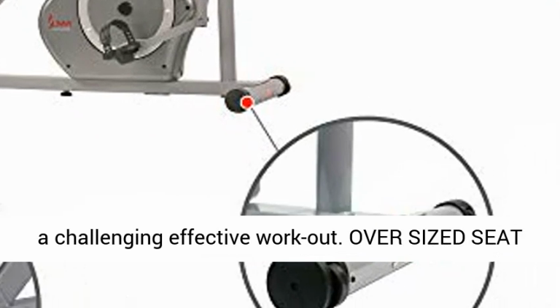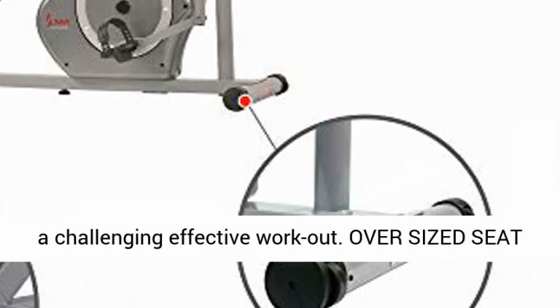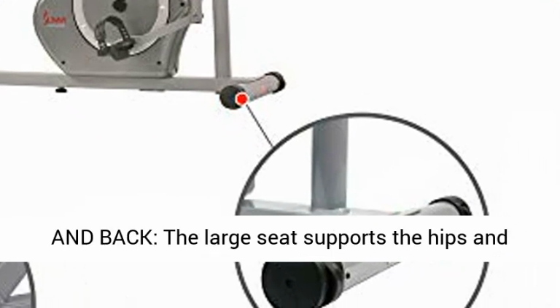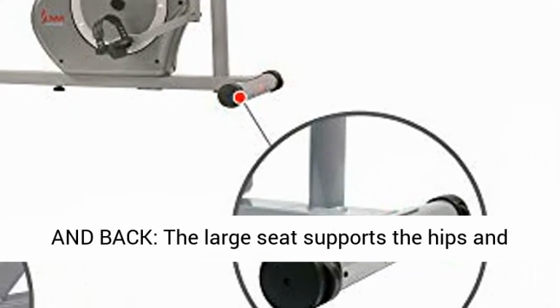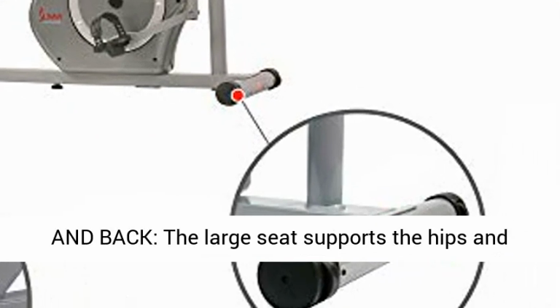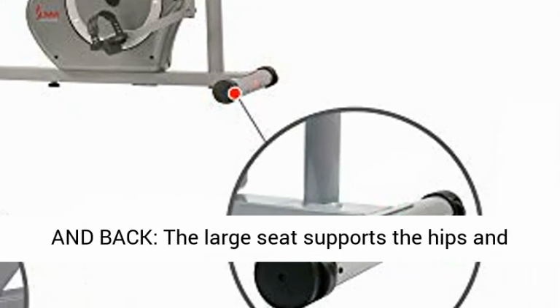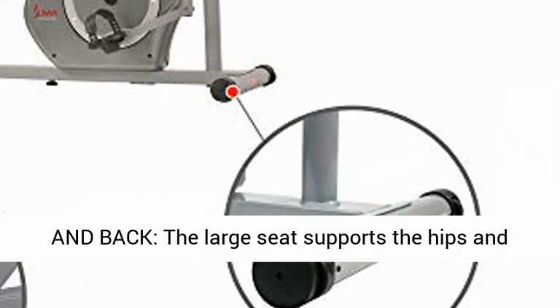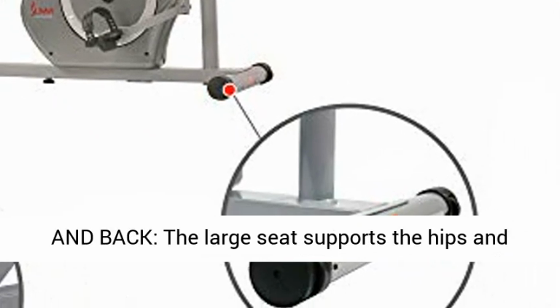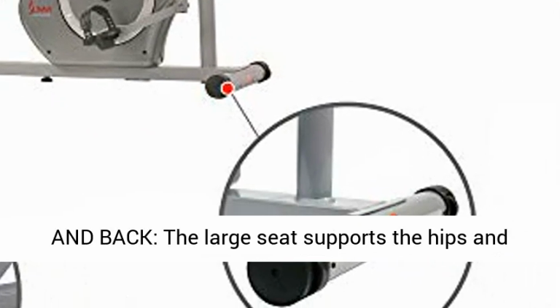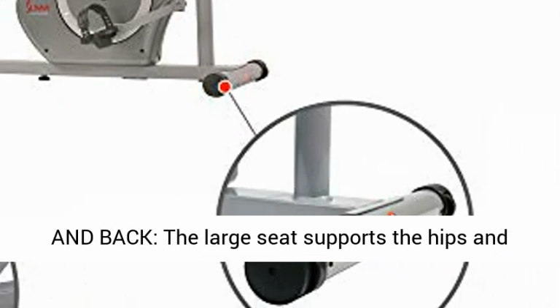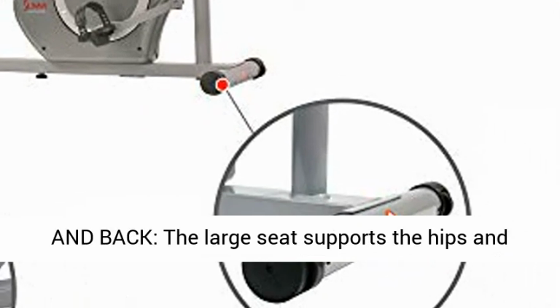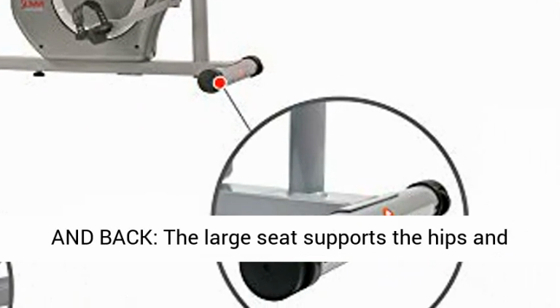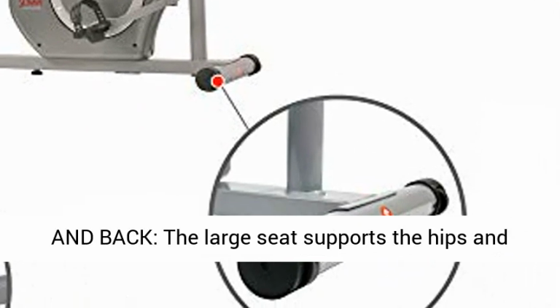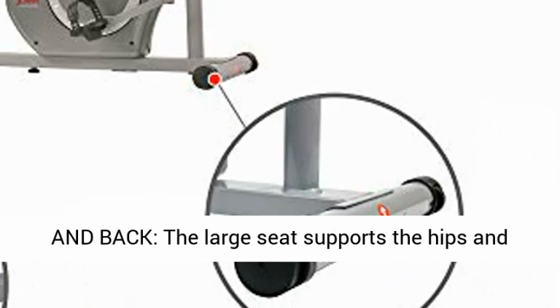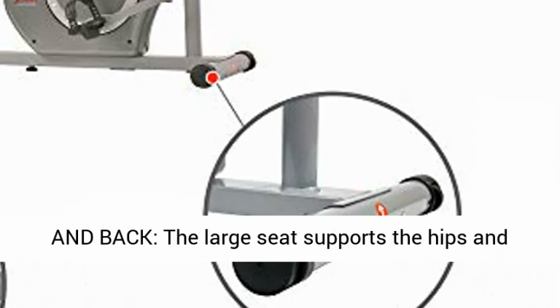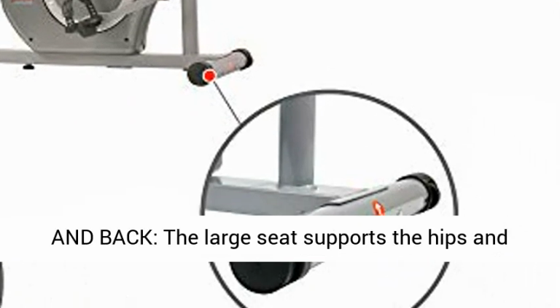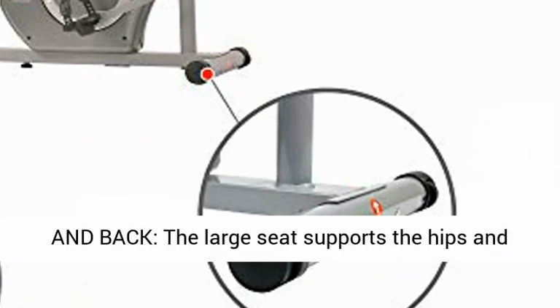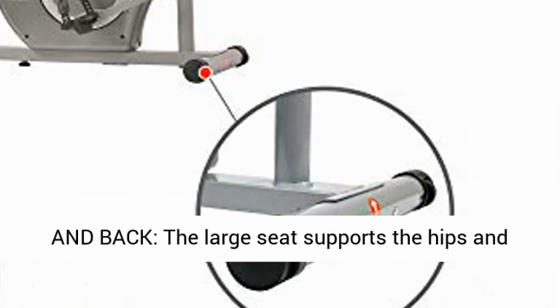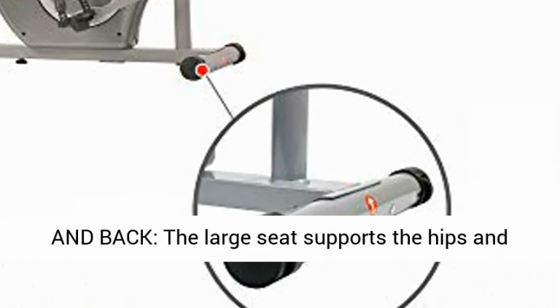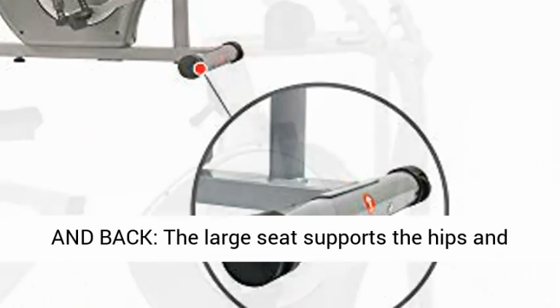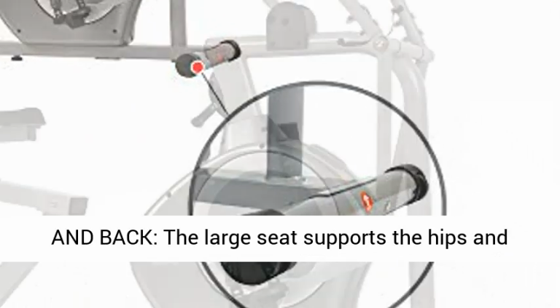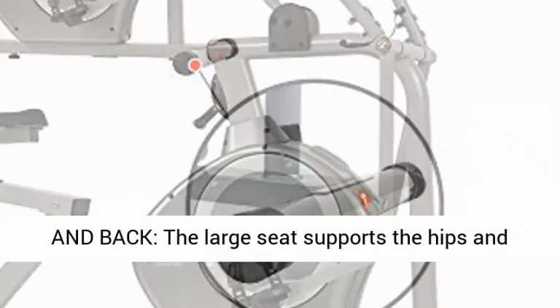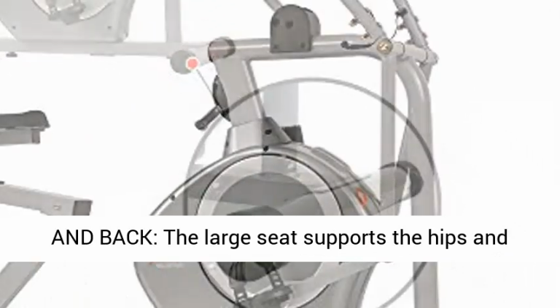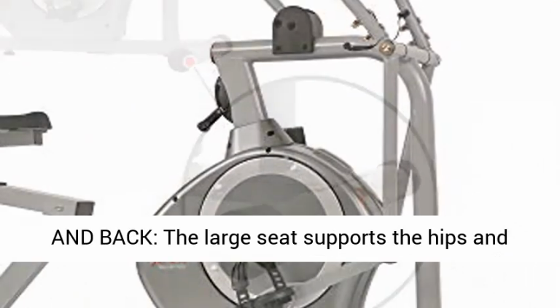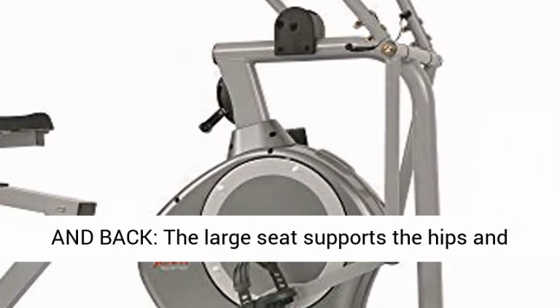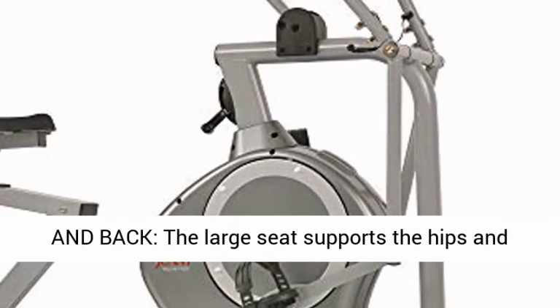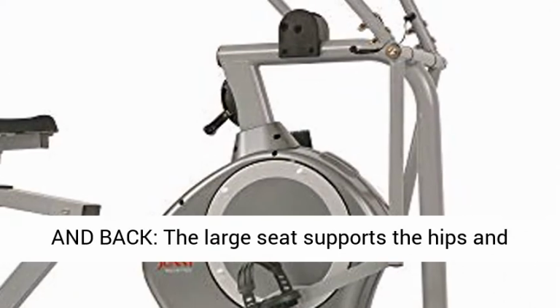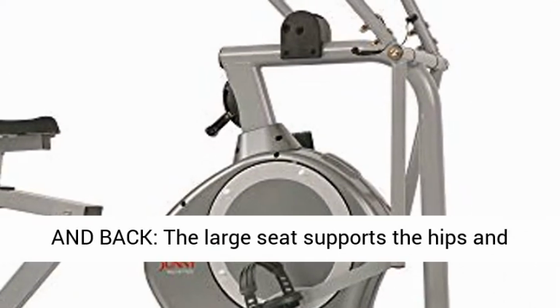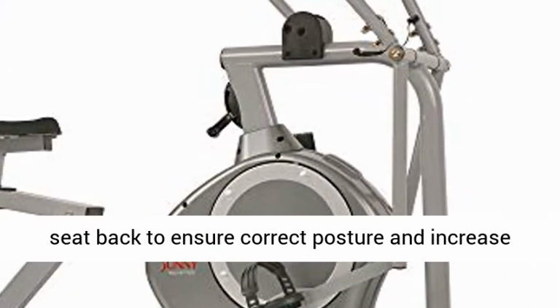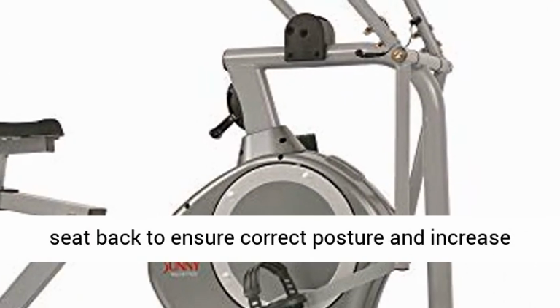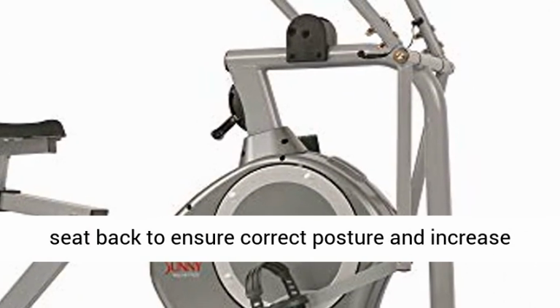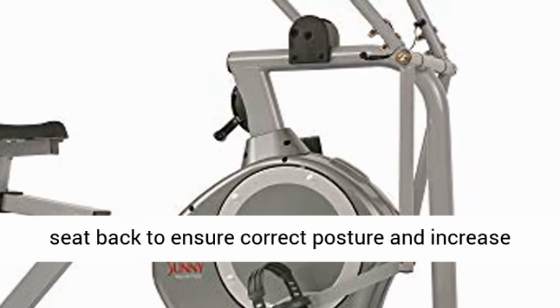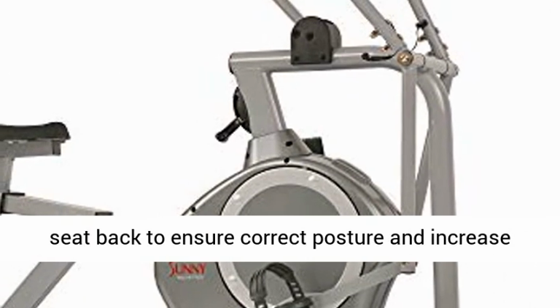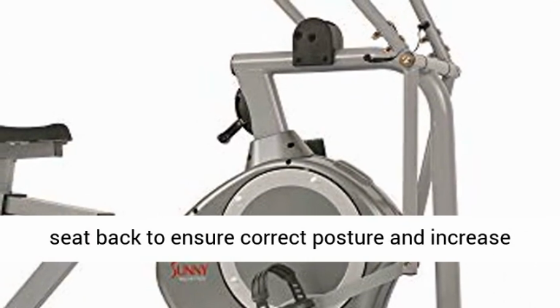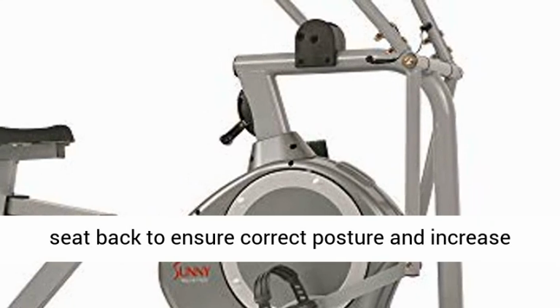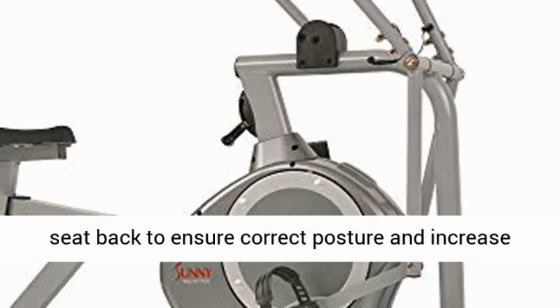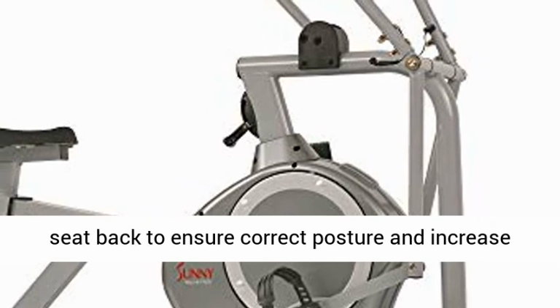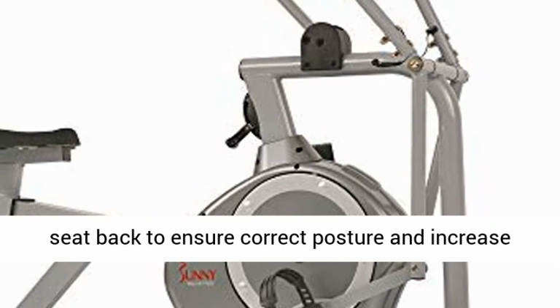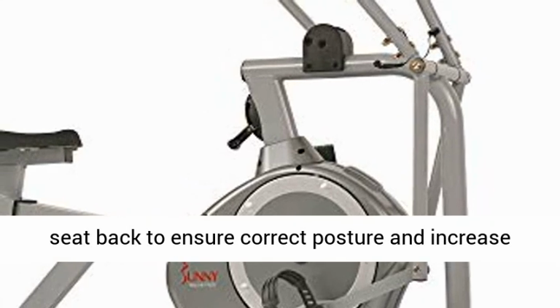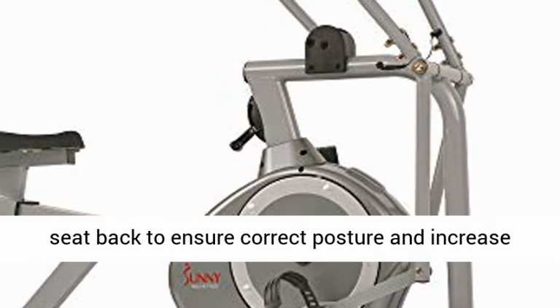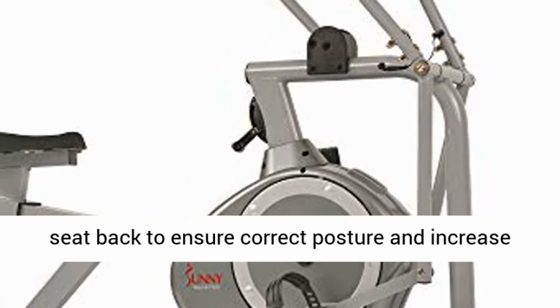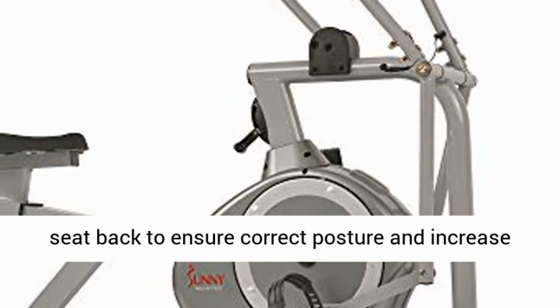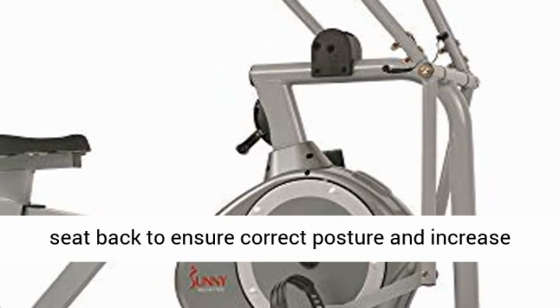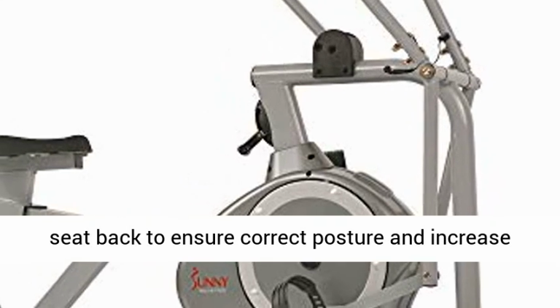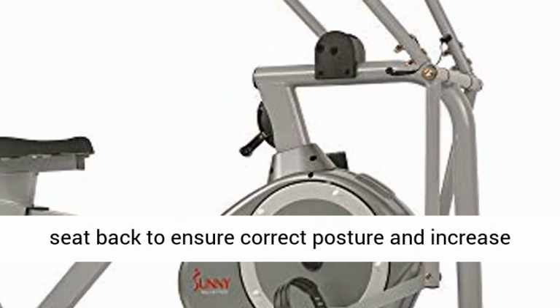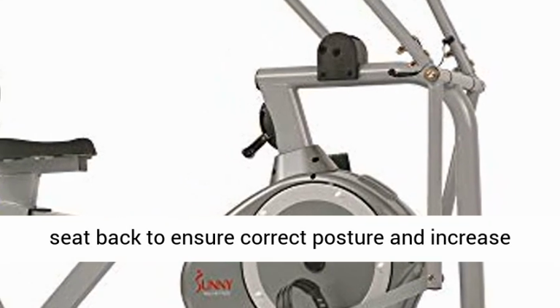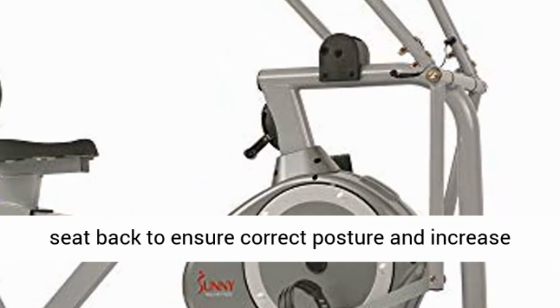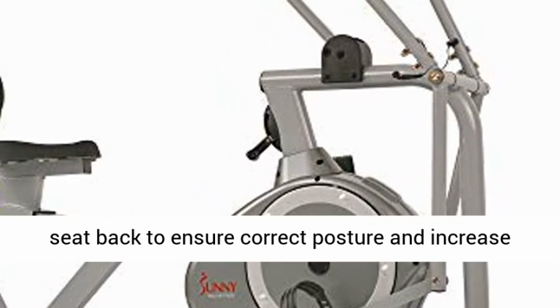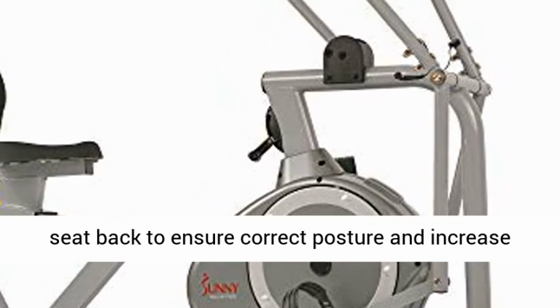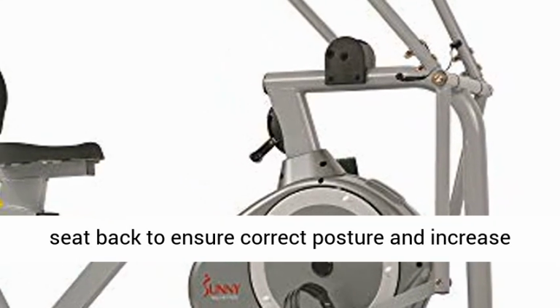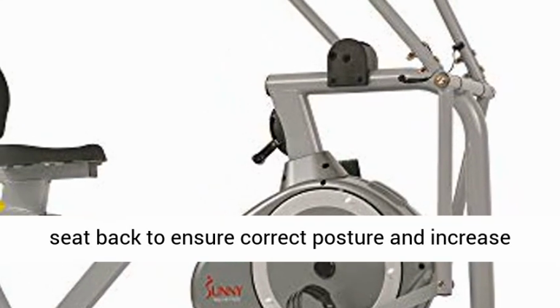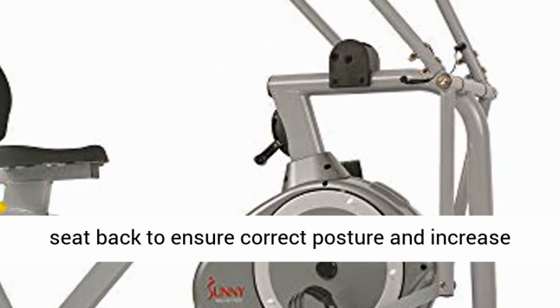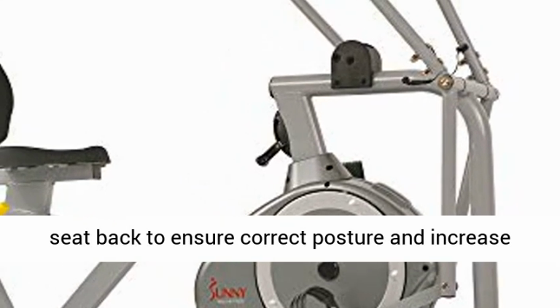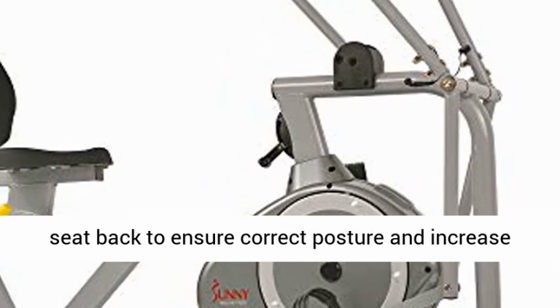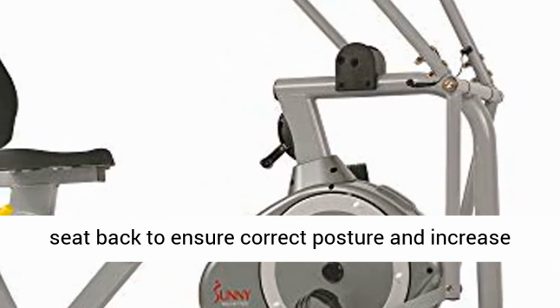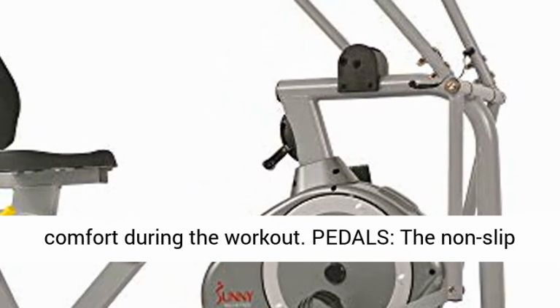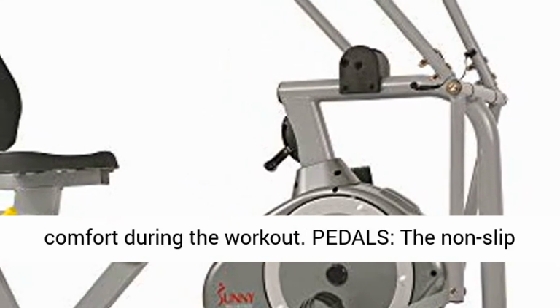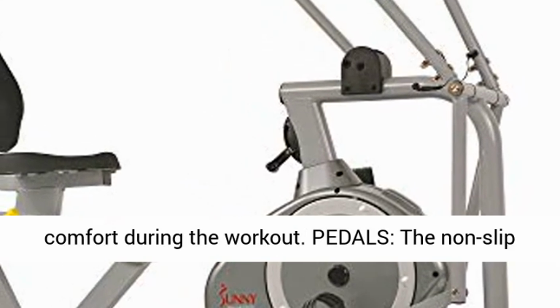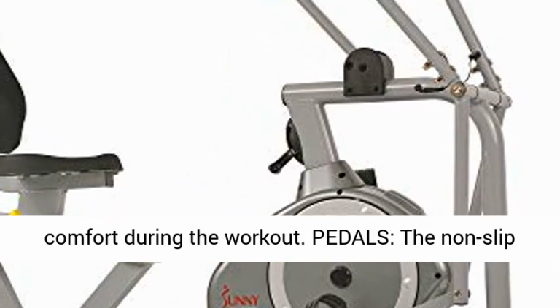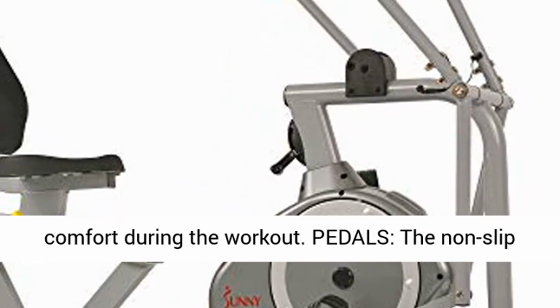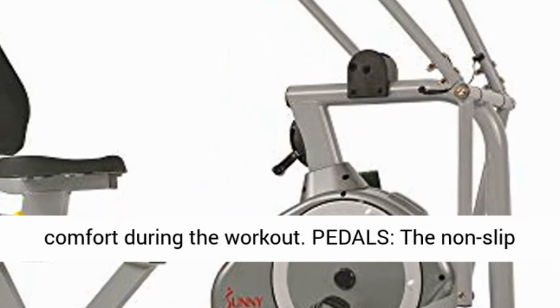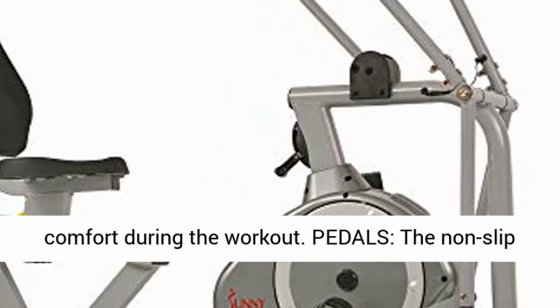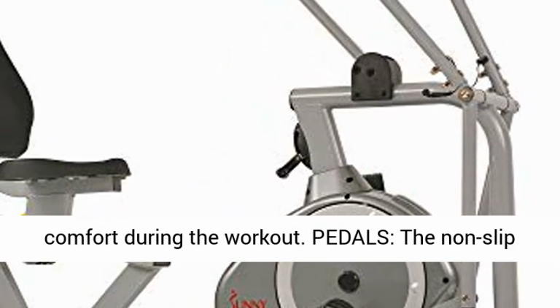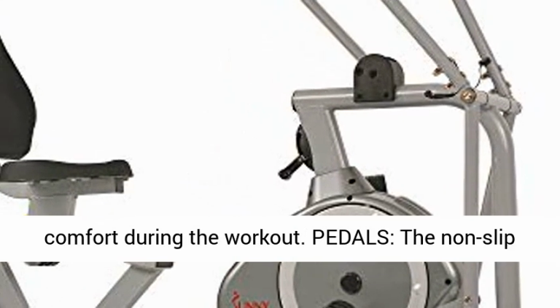Oversized Seat and Back: The large seat supports the hips and seat back to ensure correct posture and increase comfort during the workout.